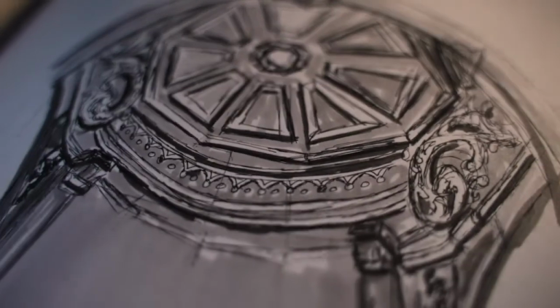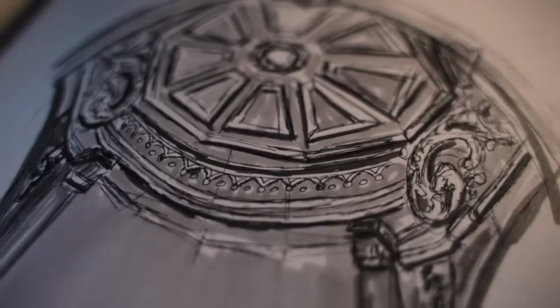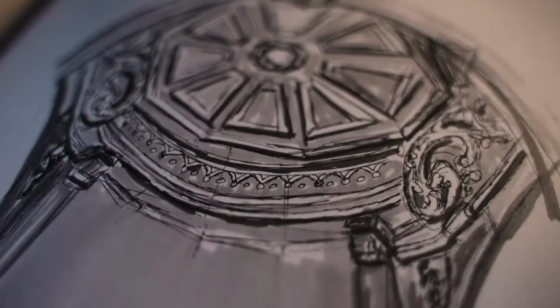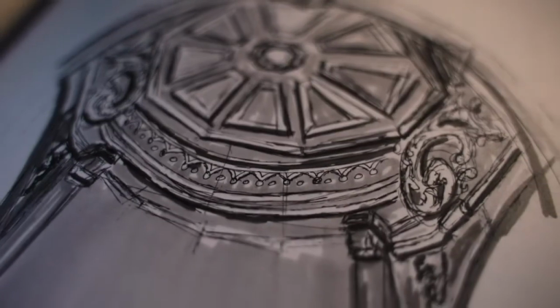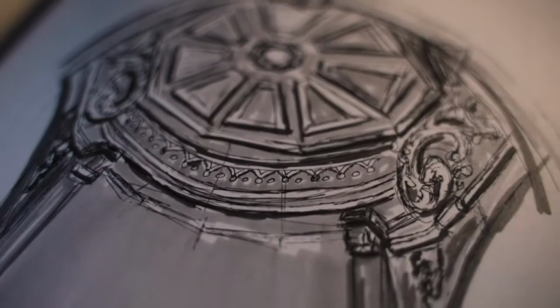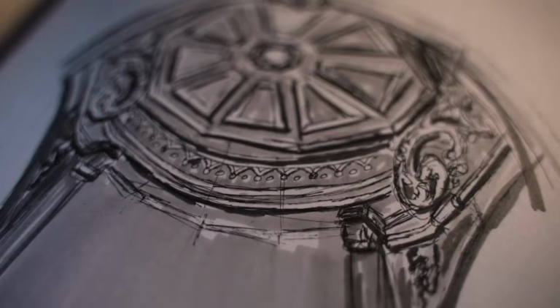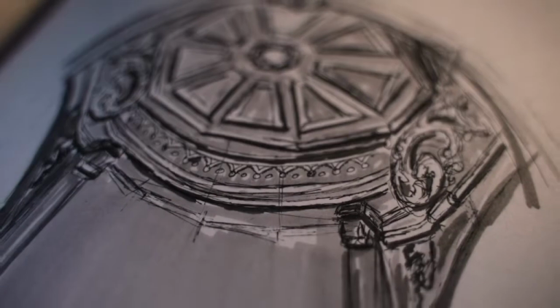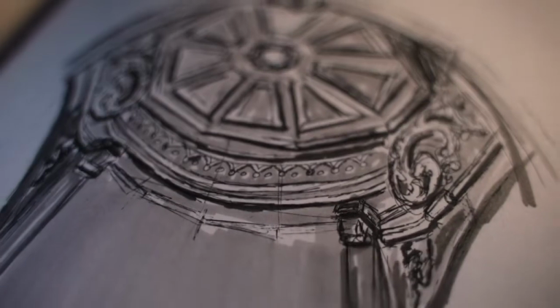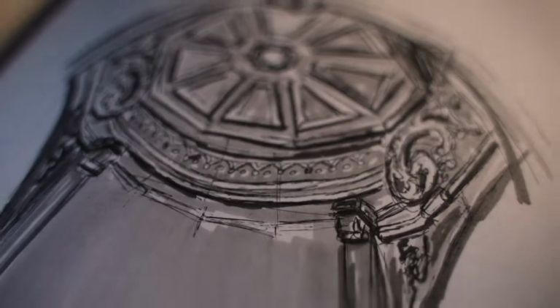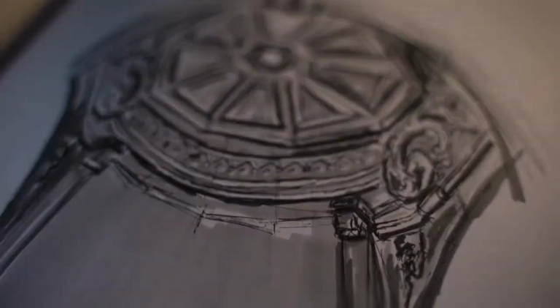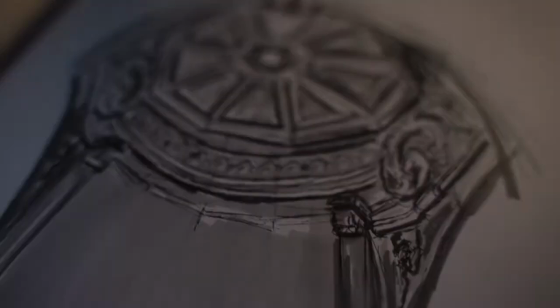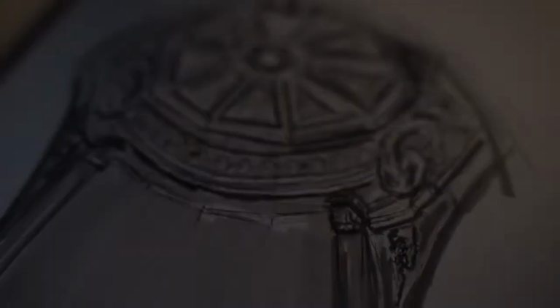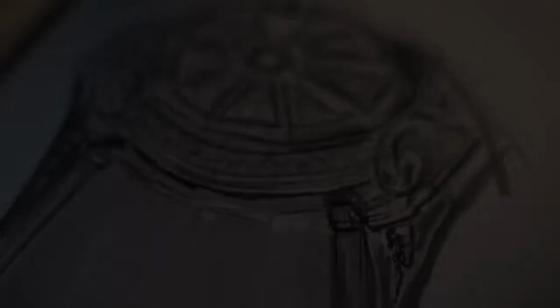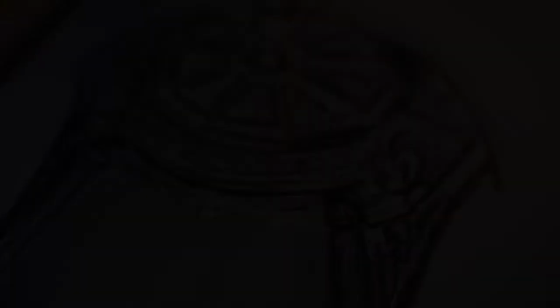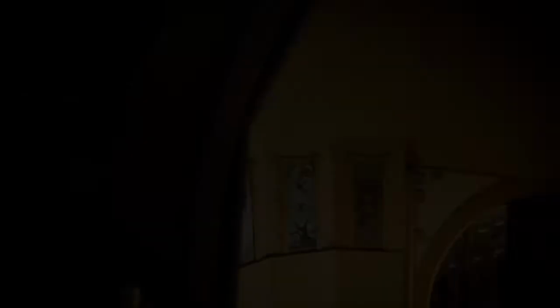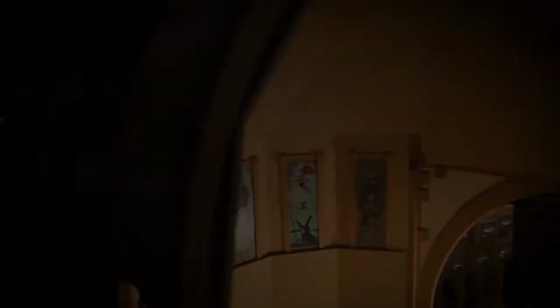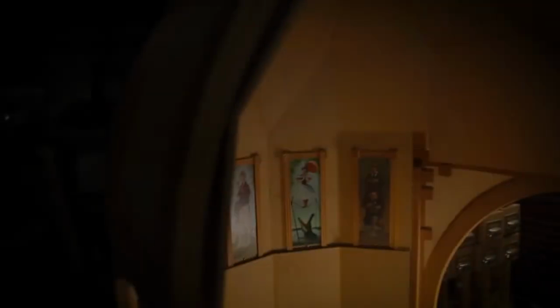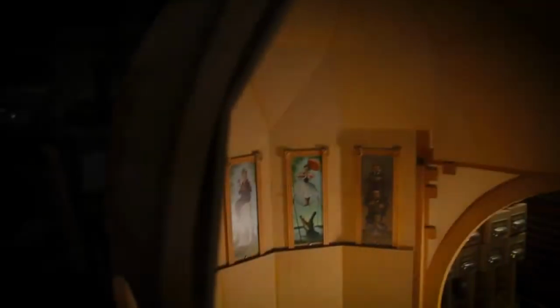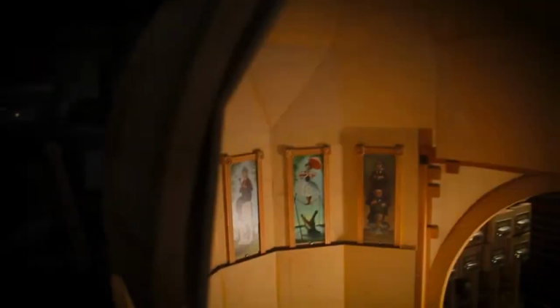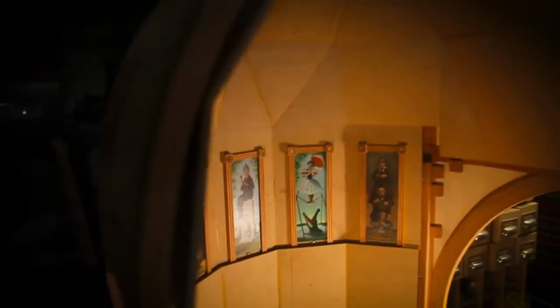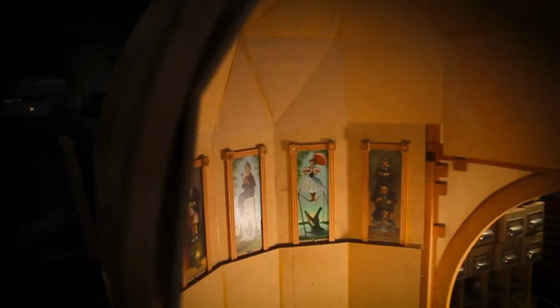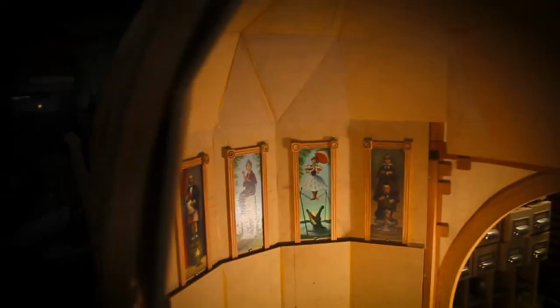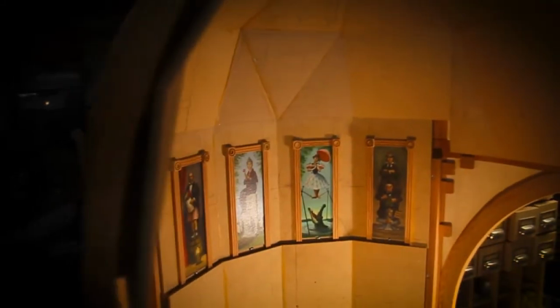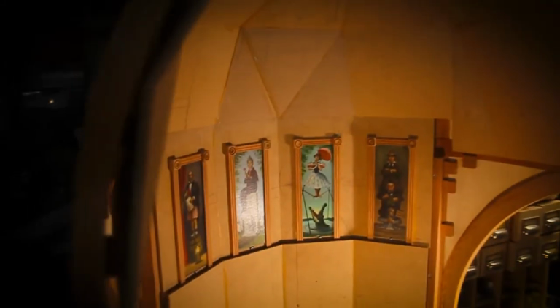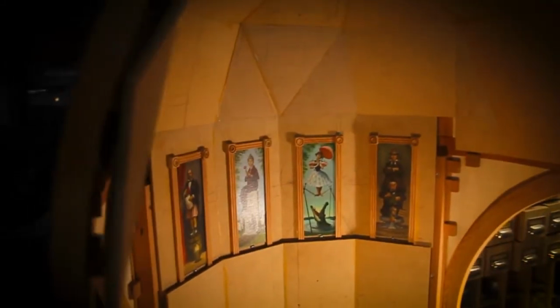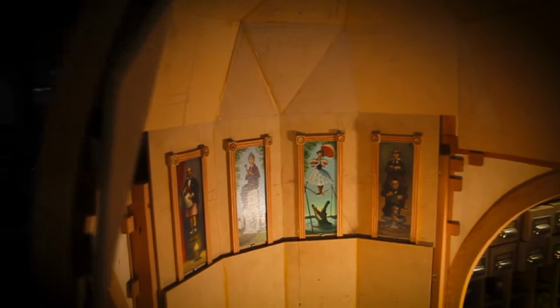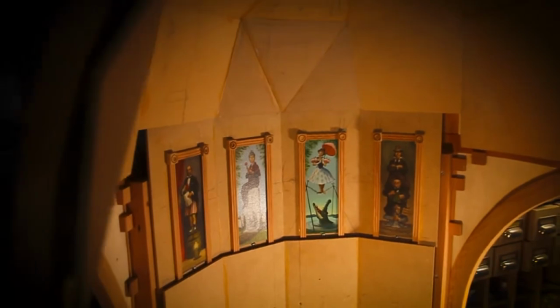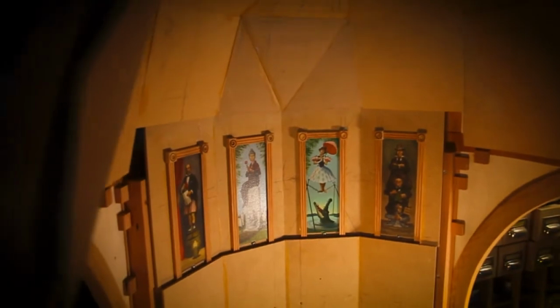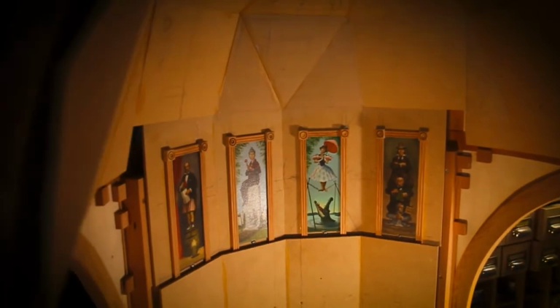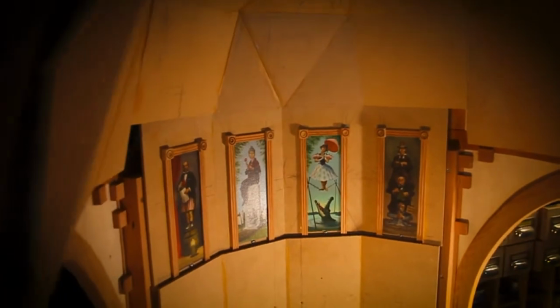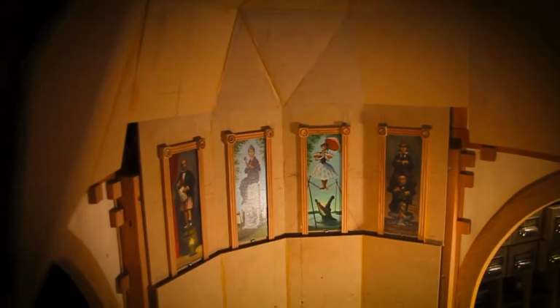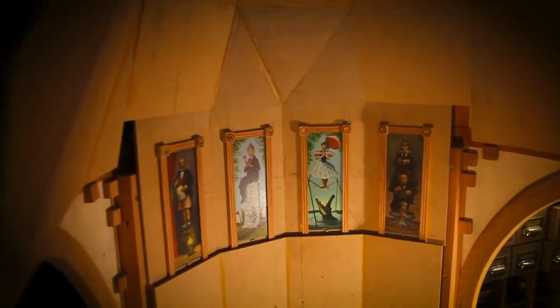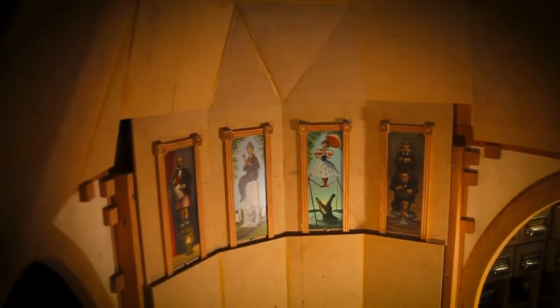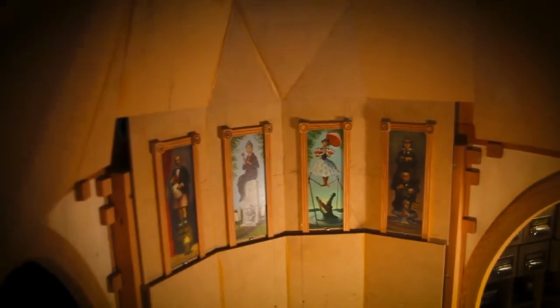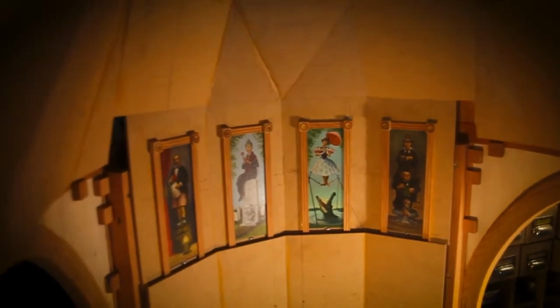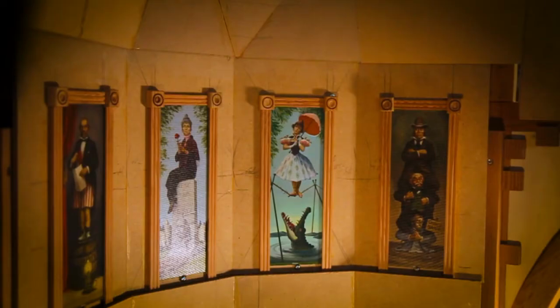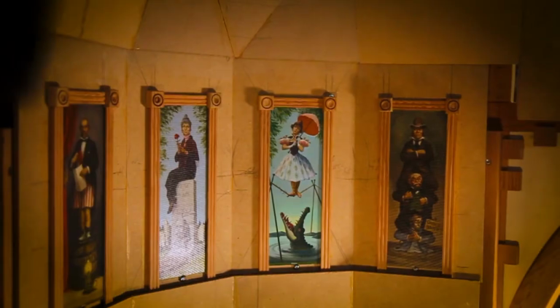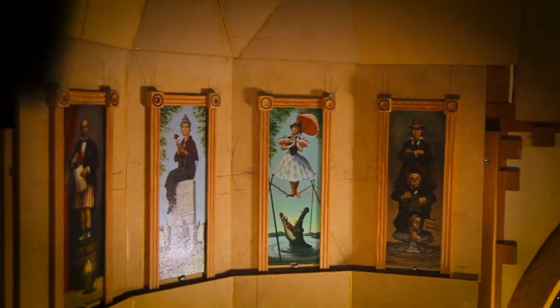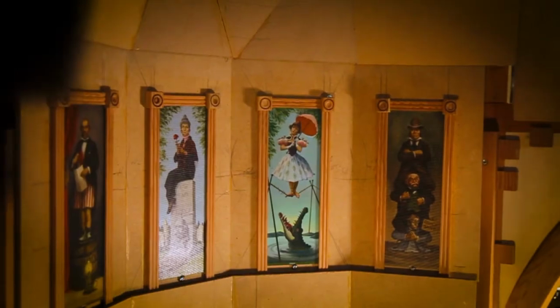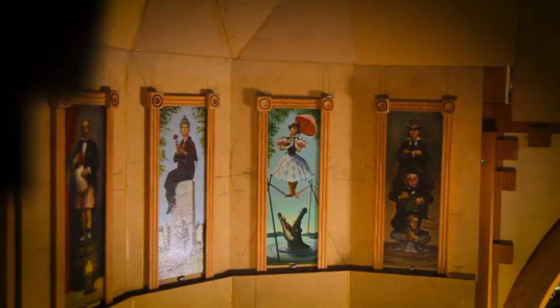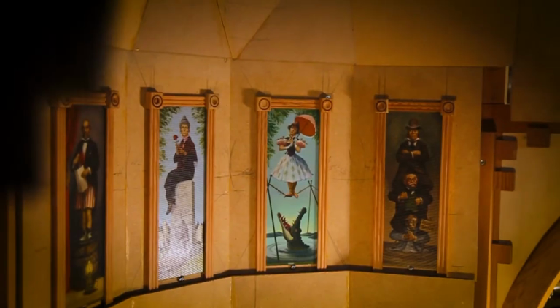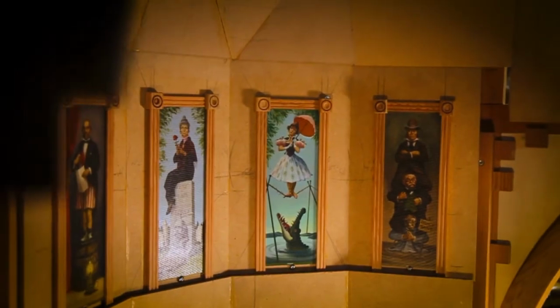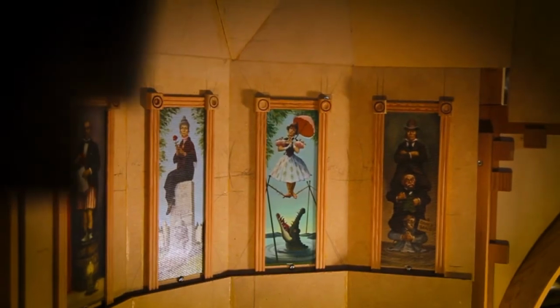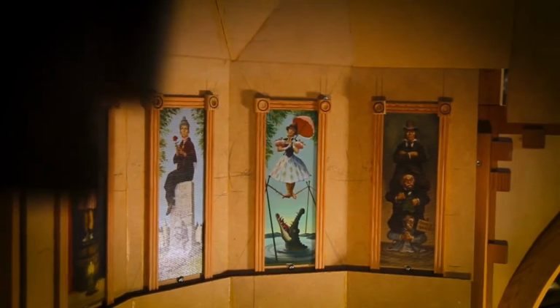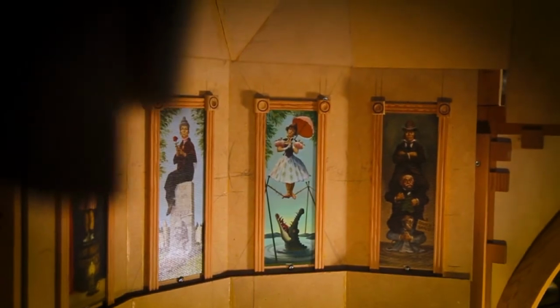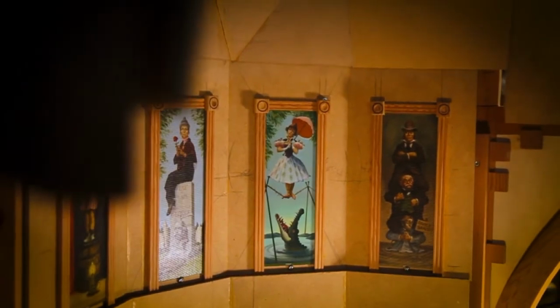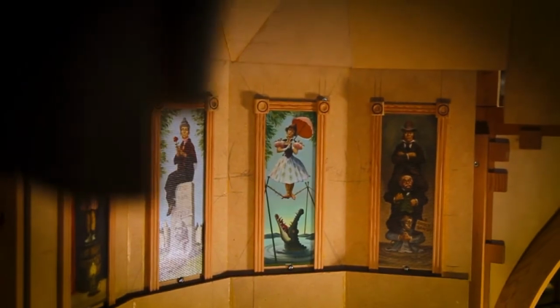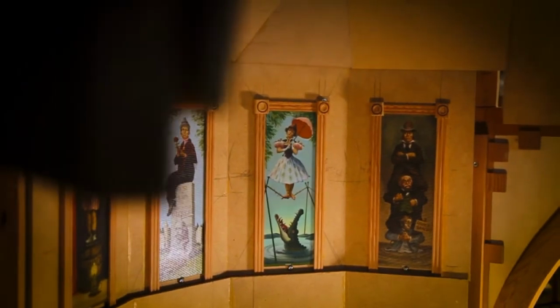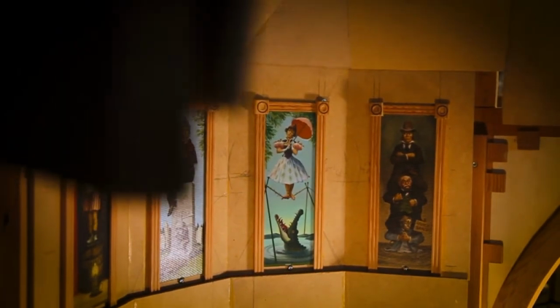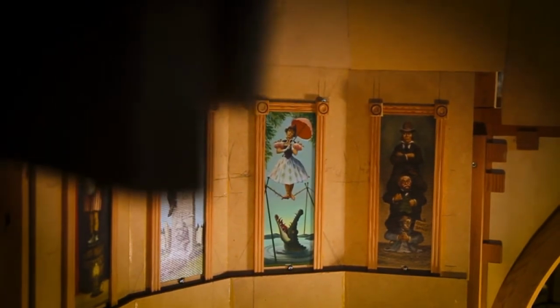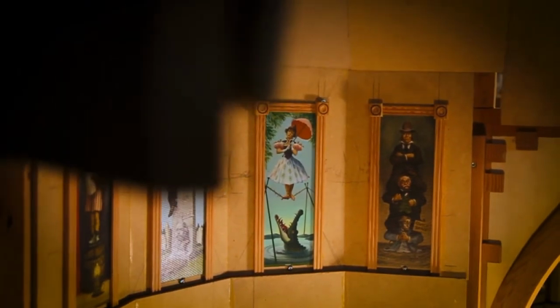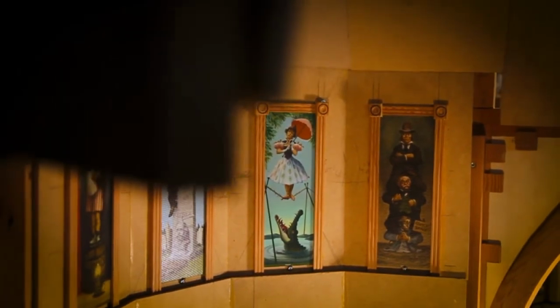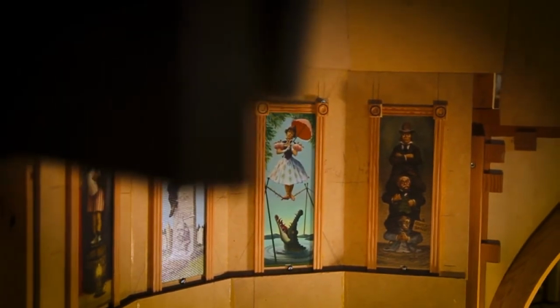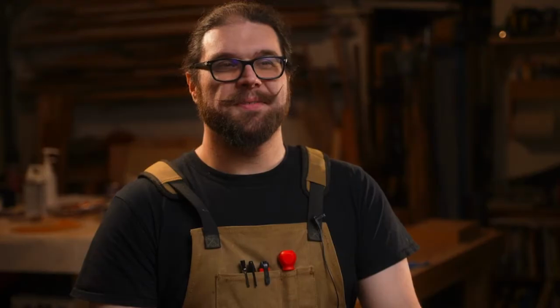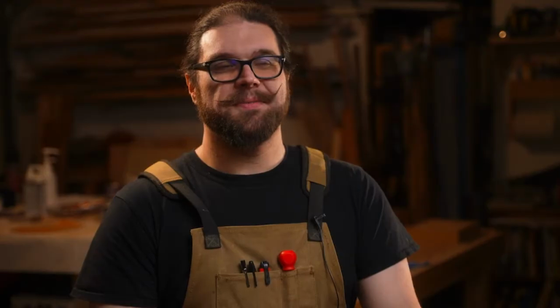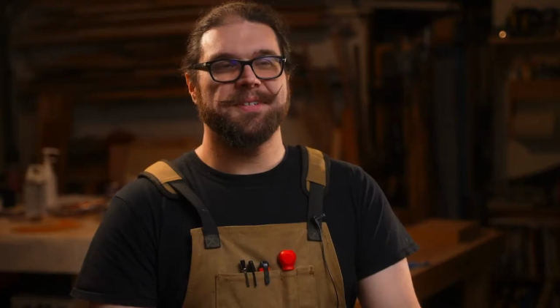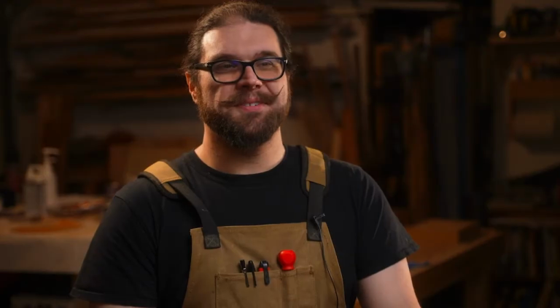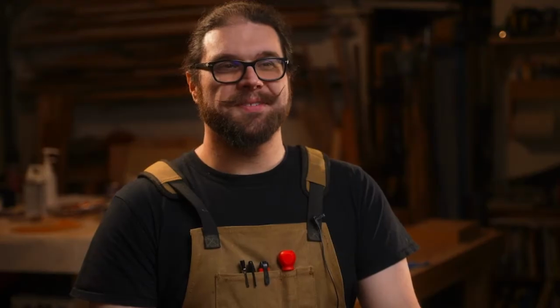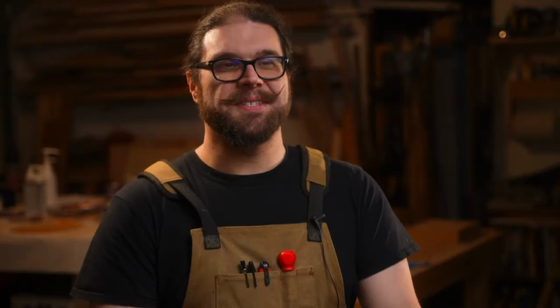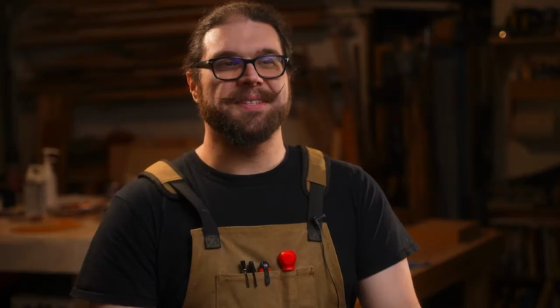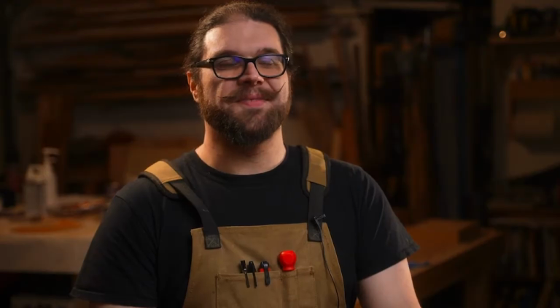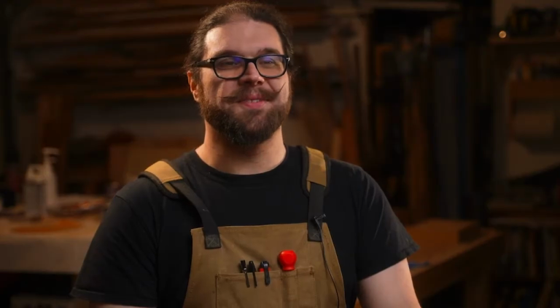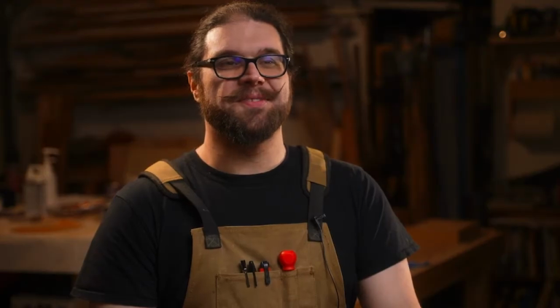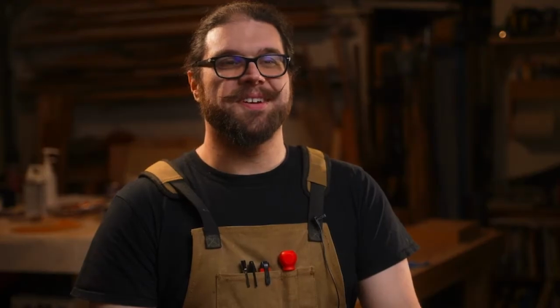Along with the ceiling from the stretching room, the chair will also feature the four stretching portraits actually stretching, which you'll see in the future.